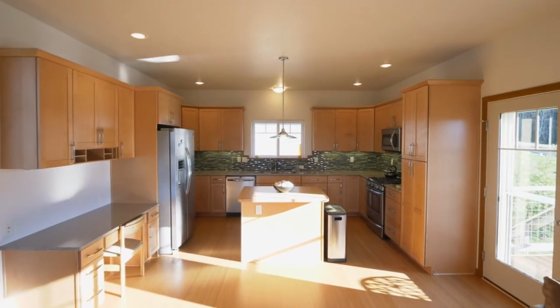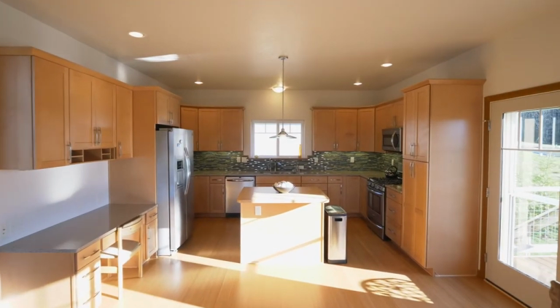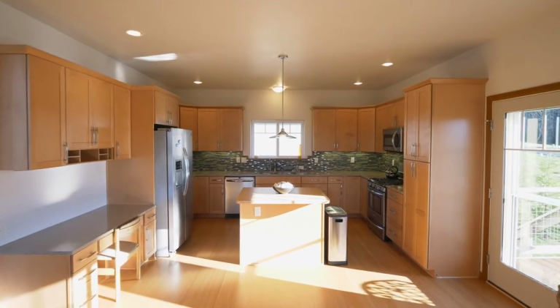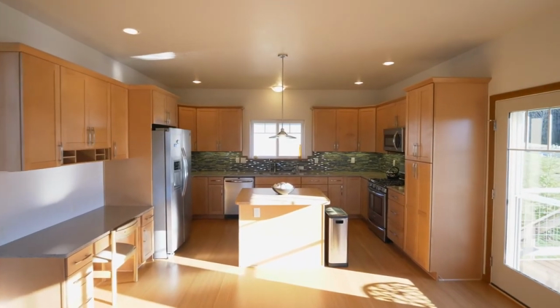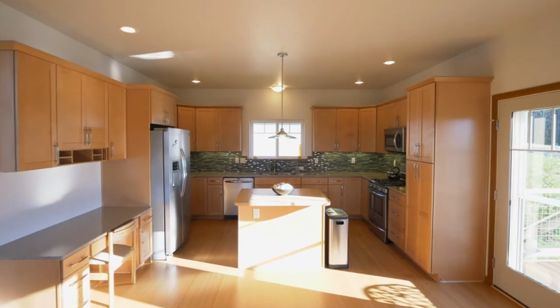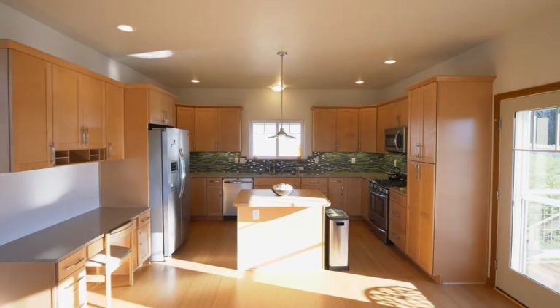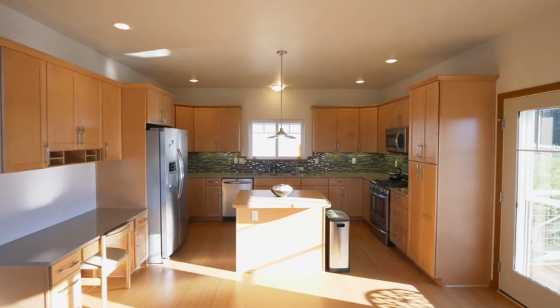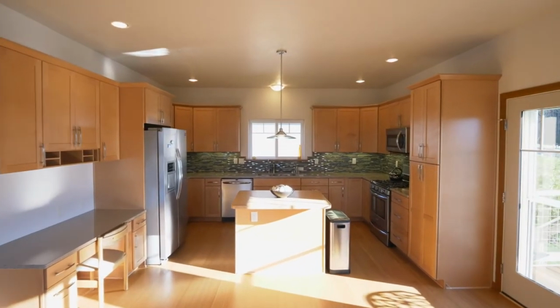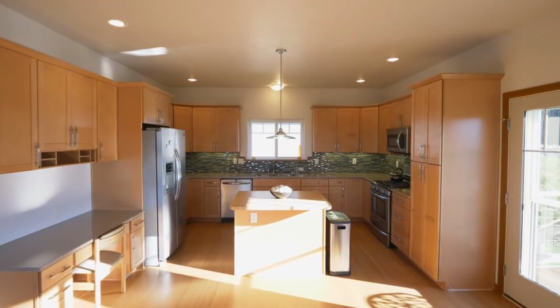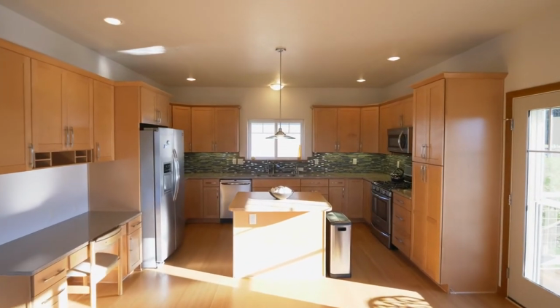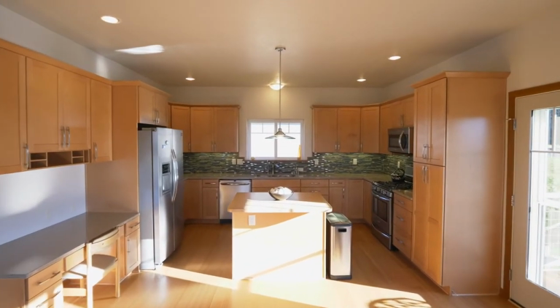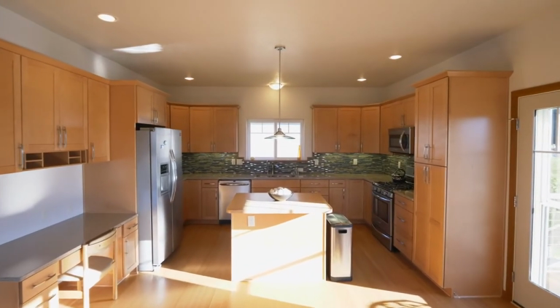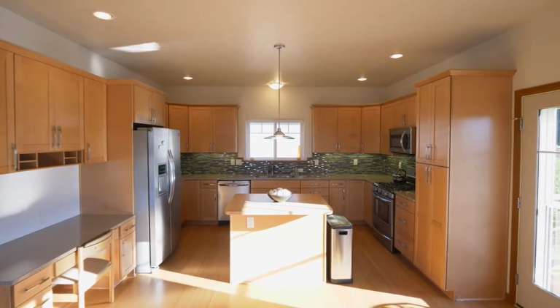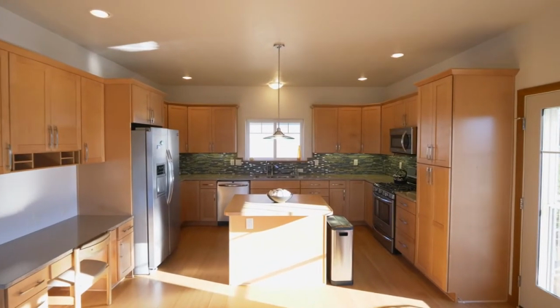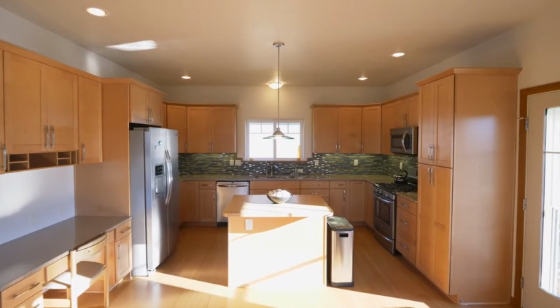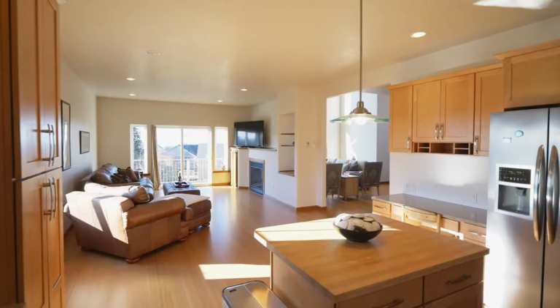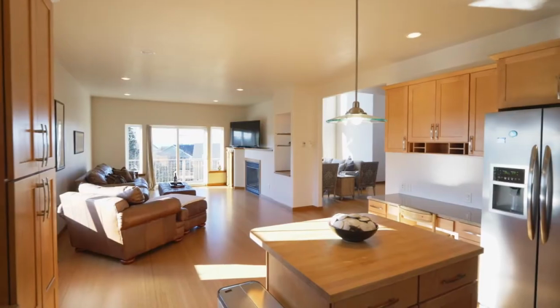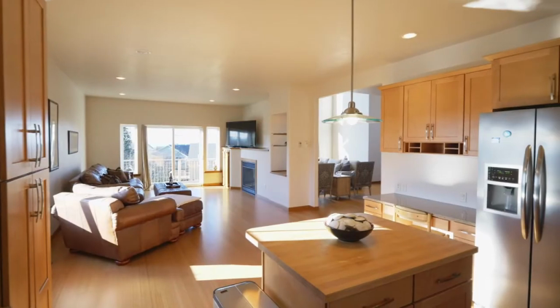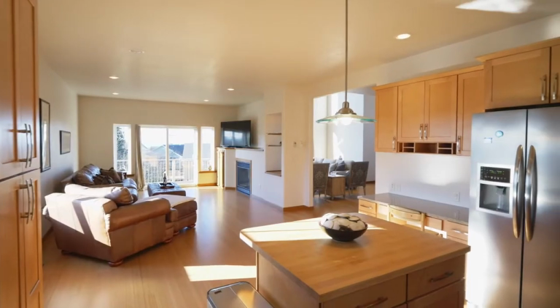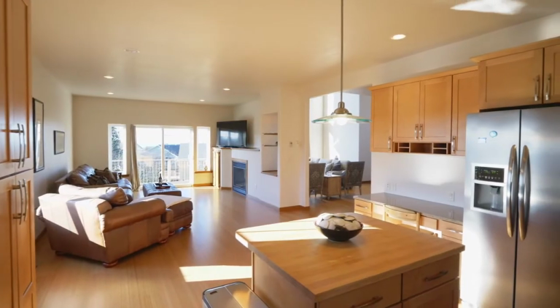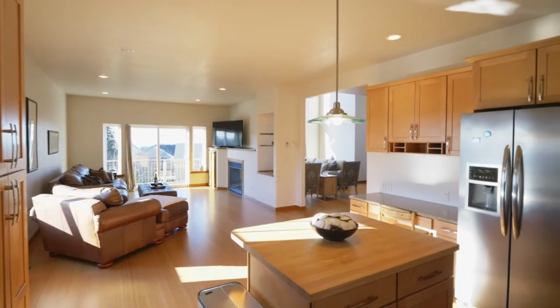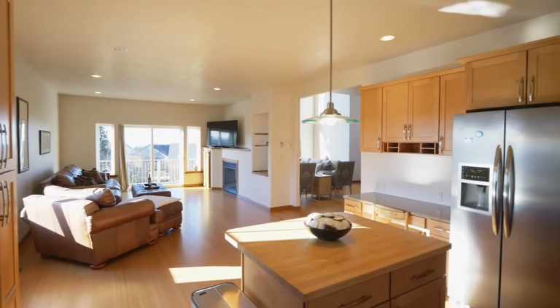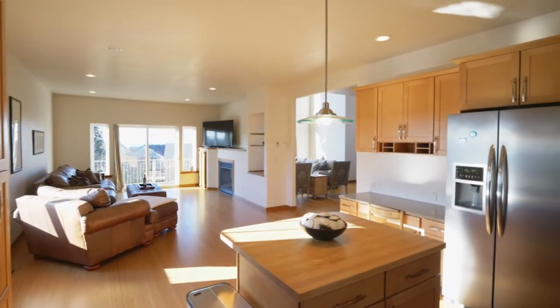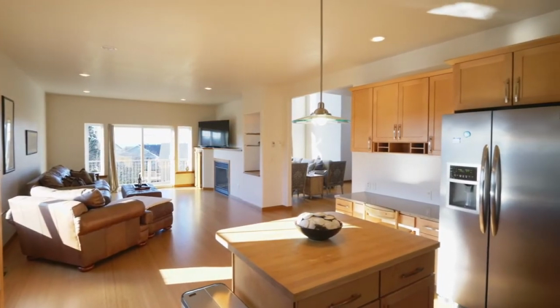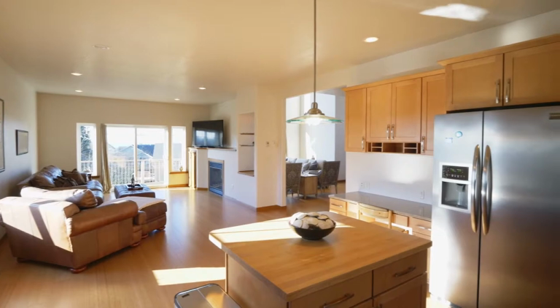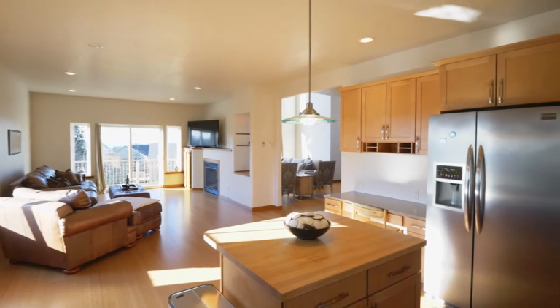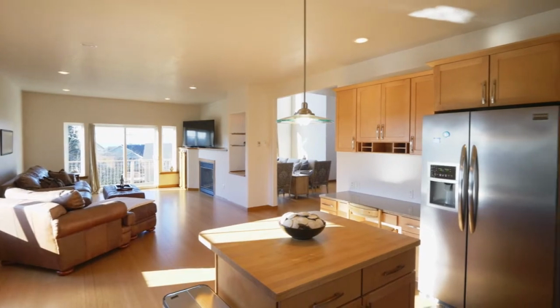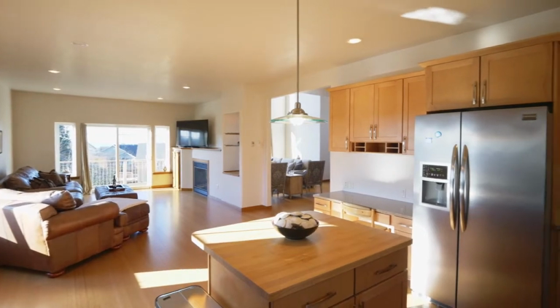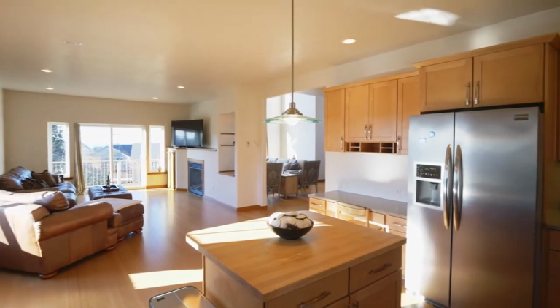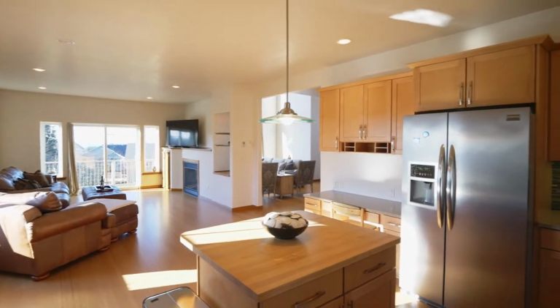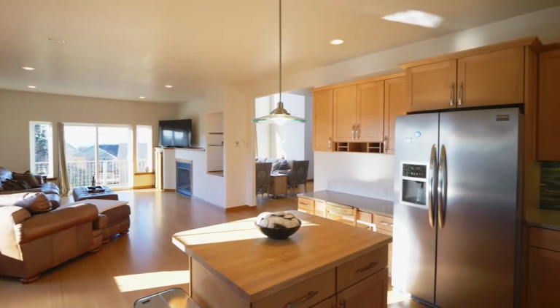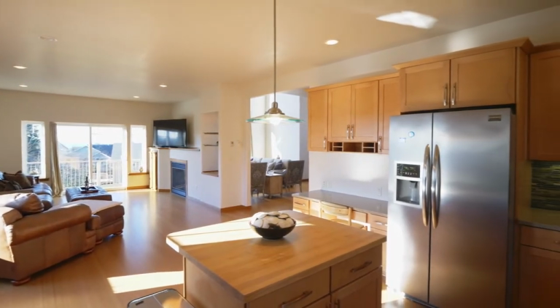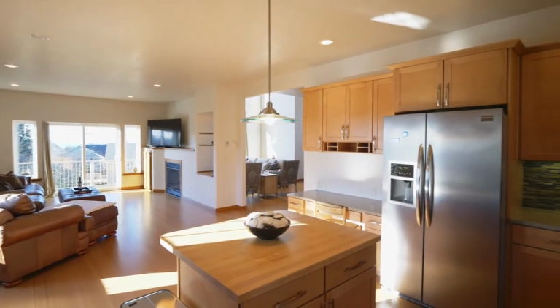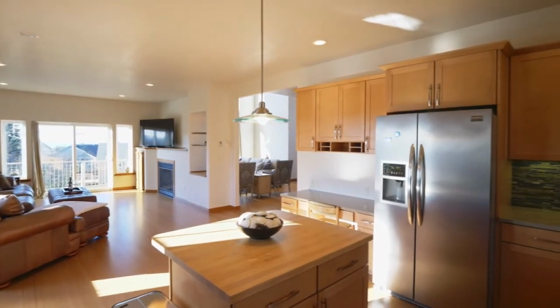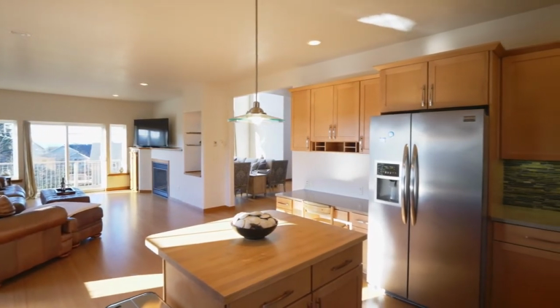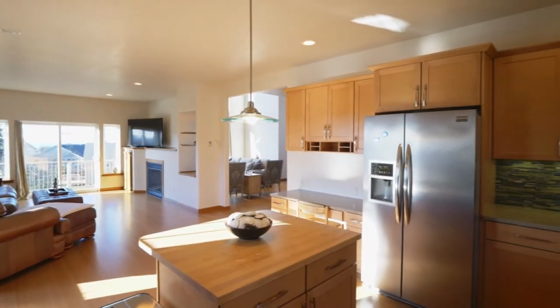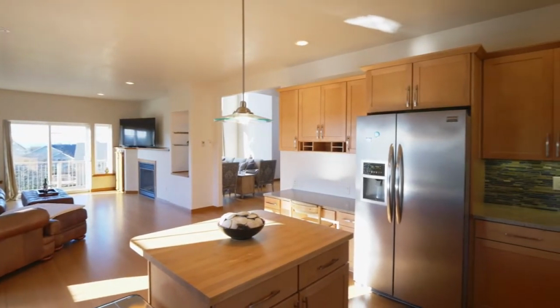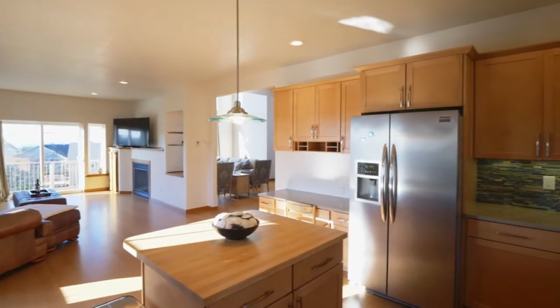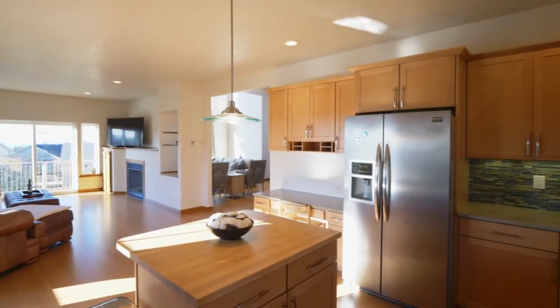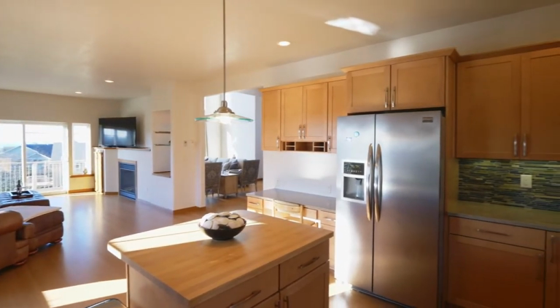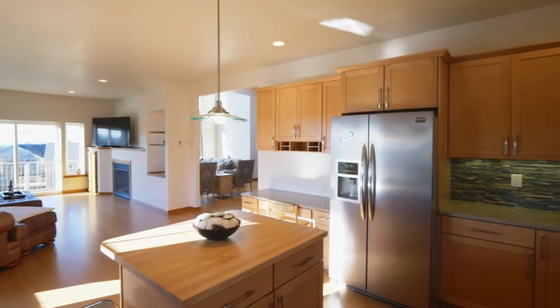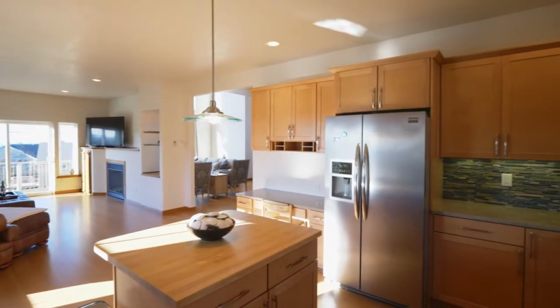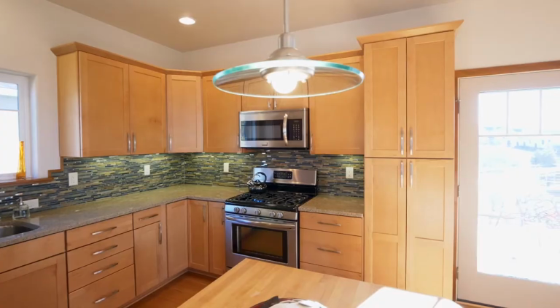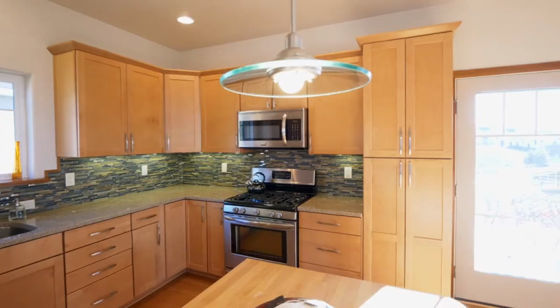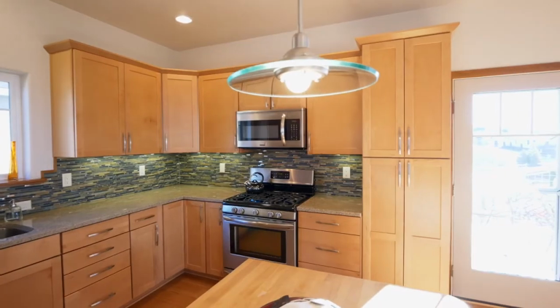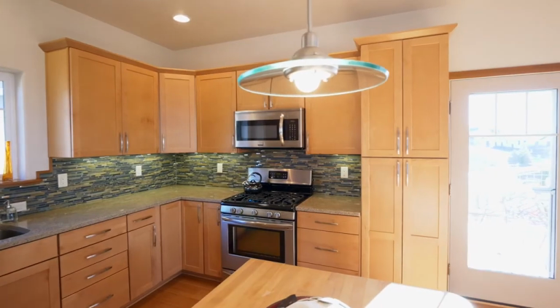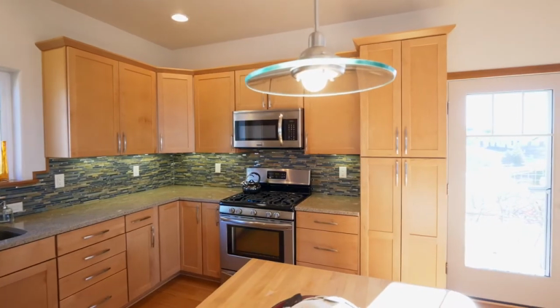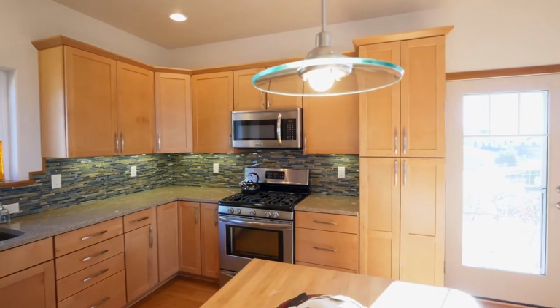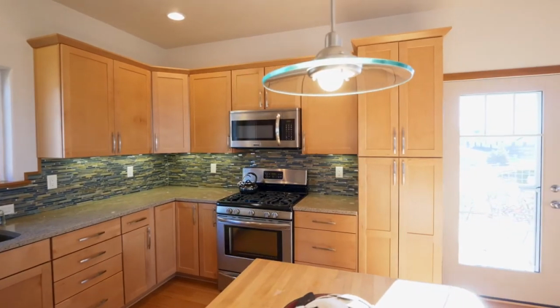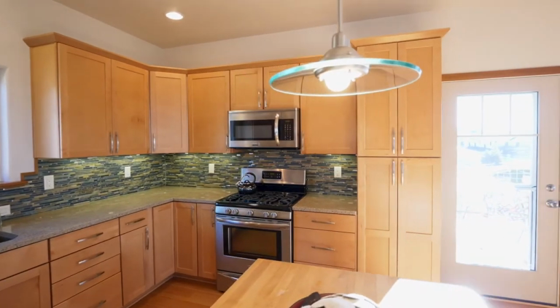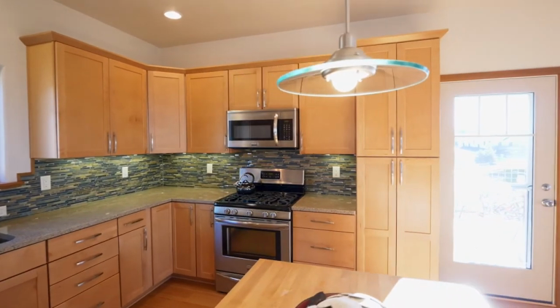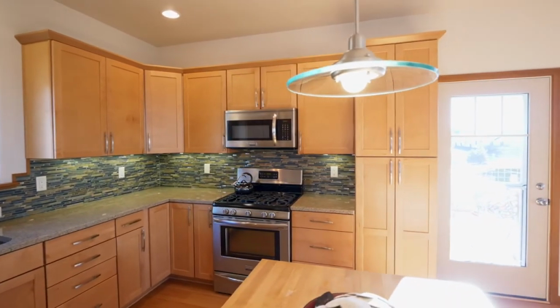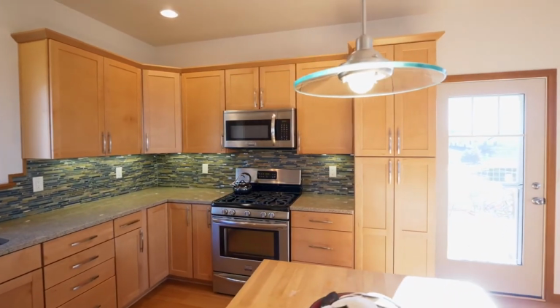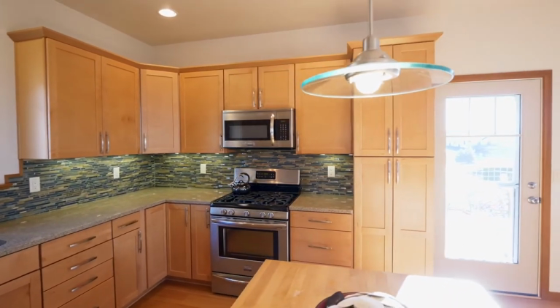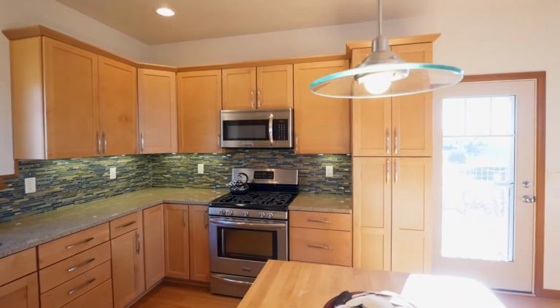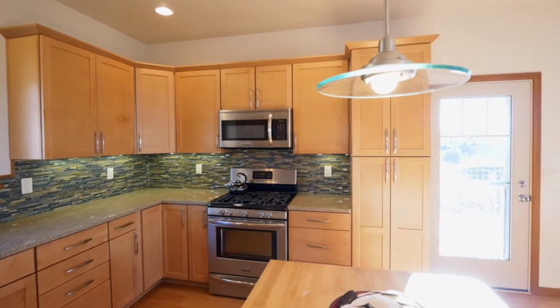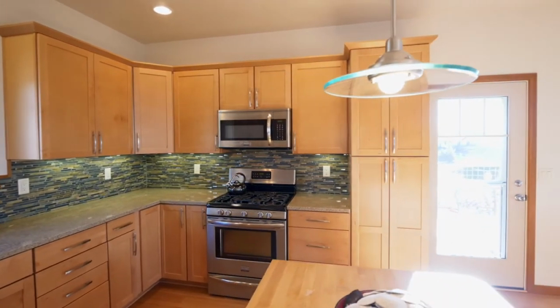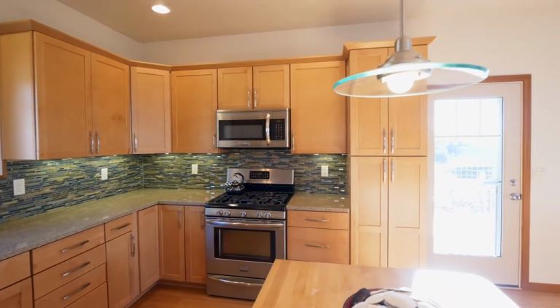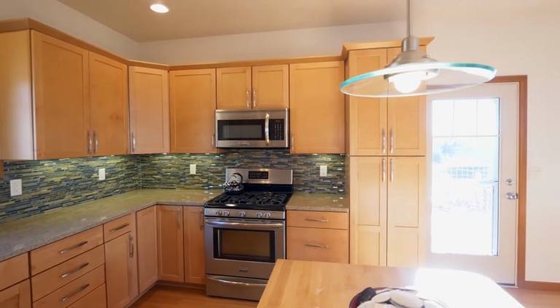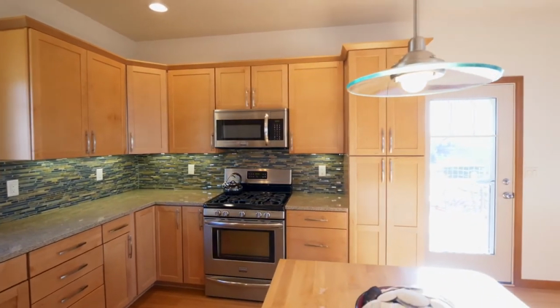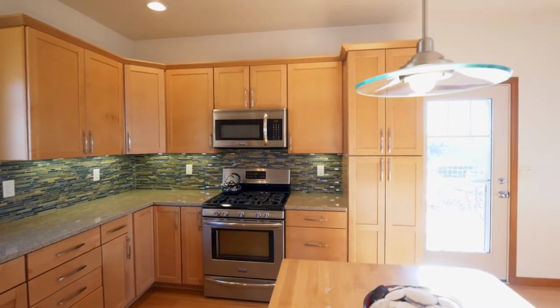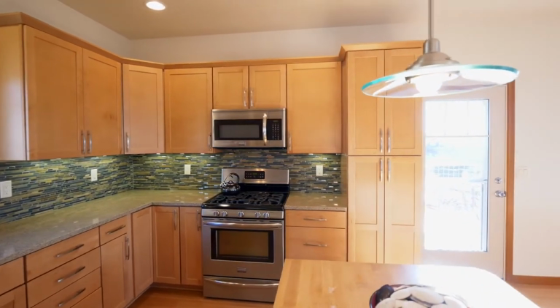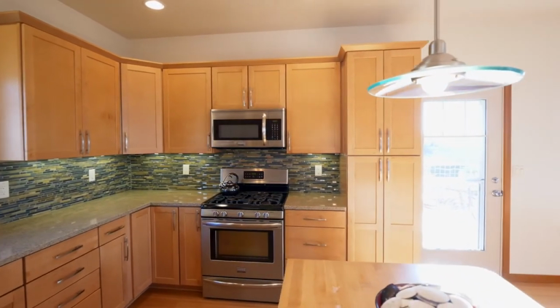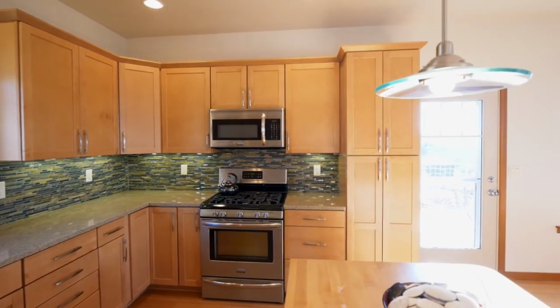It opens to the kitchen with stainless steel appliances, quartz counters, a beautiful backsplash, and soft-closed drawers.